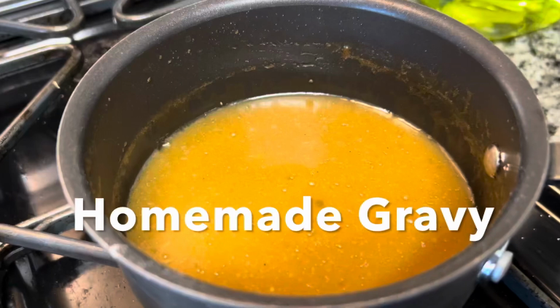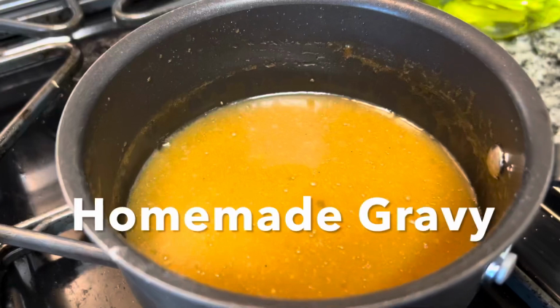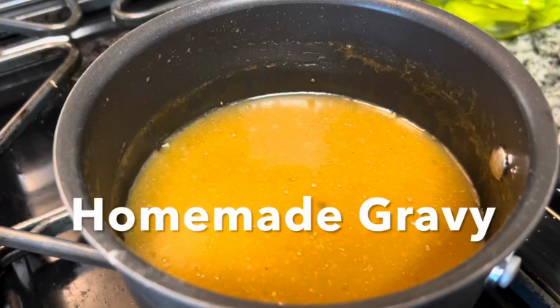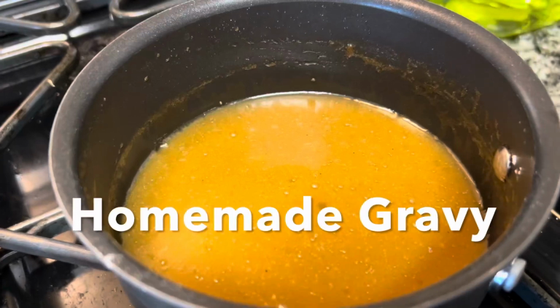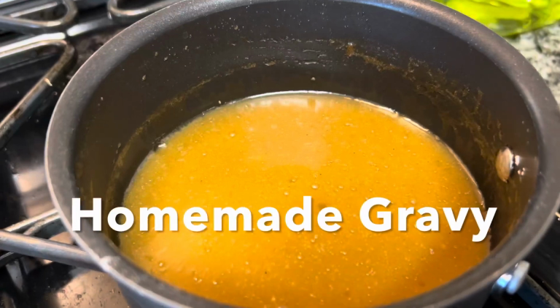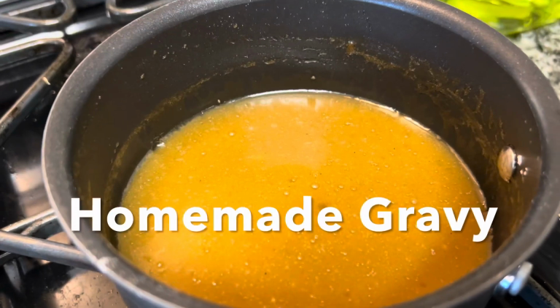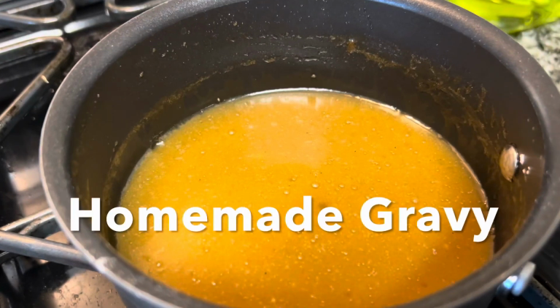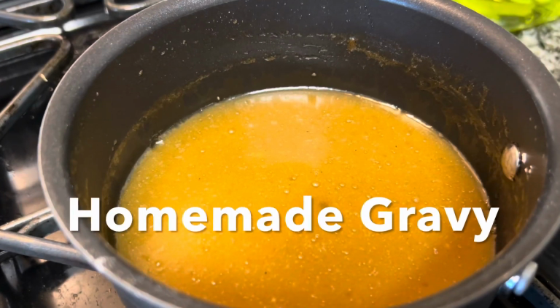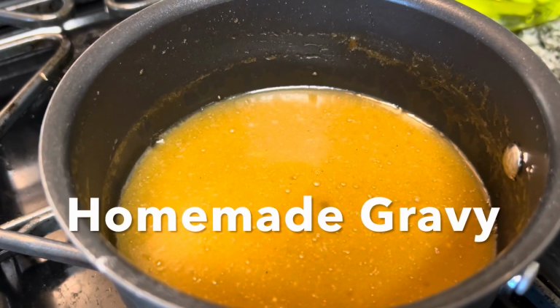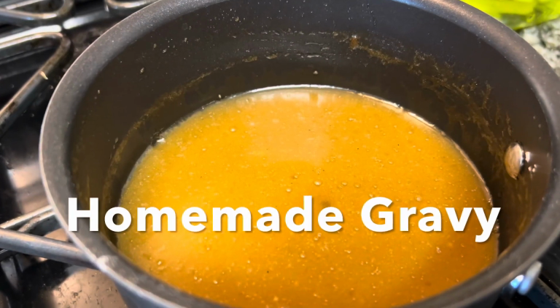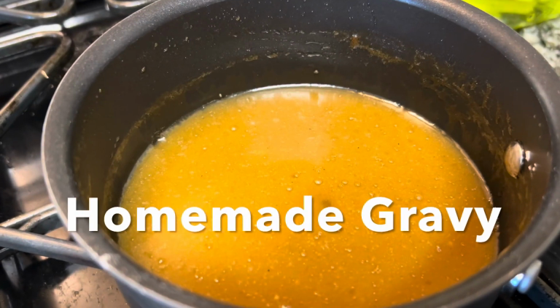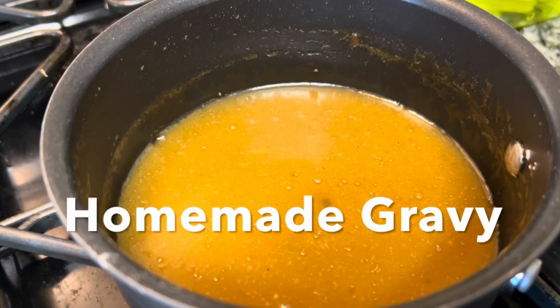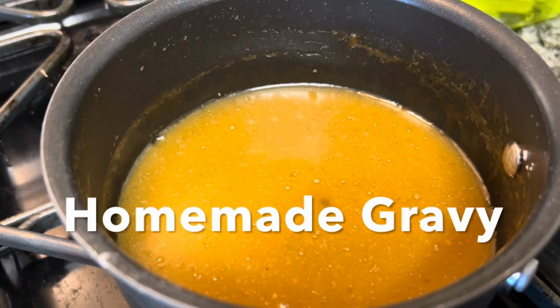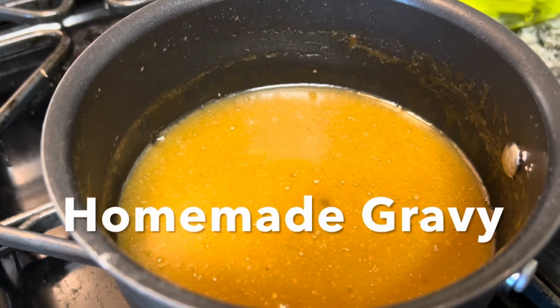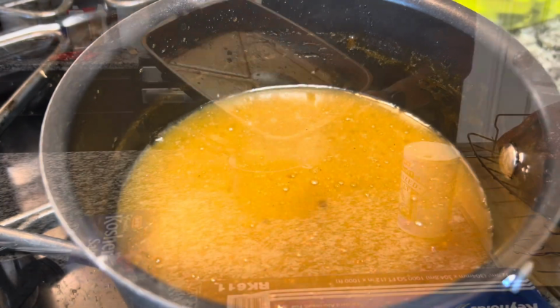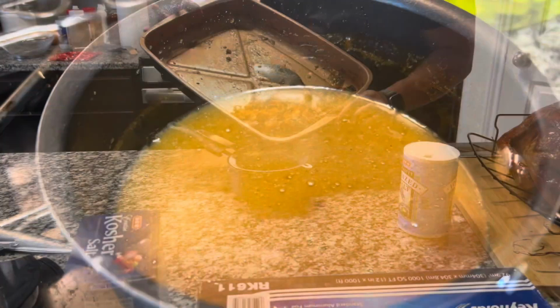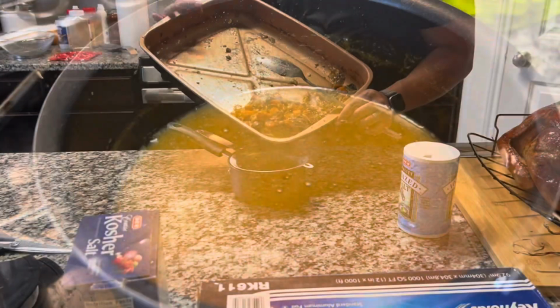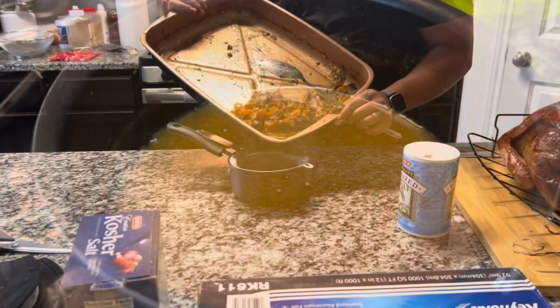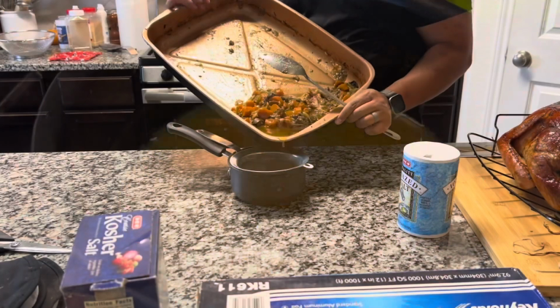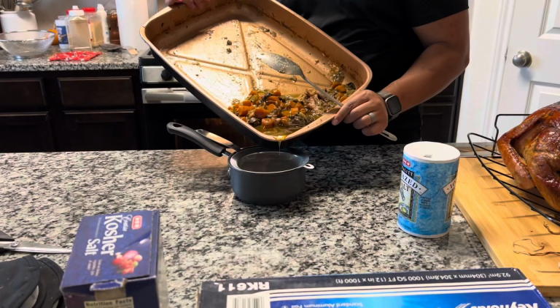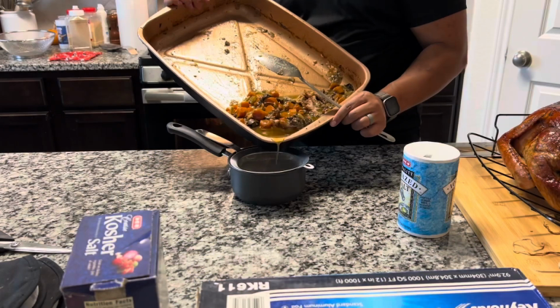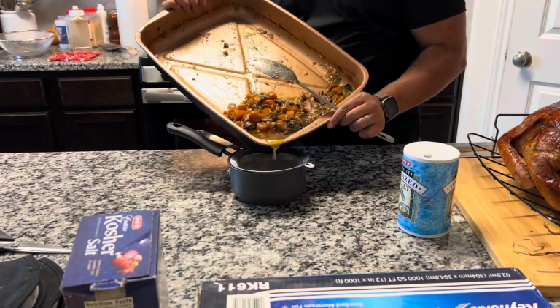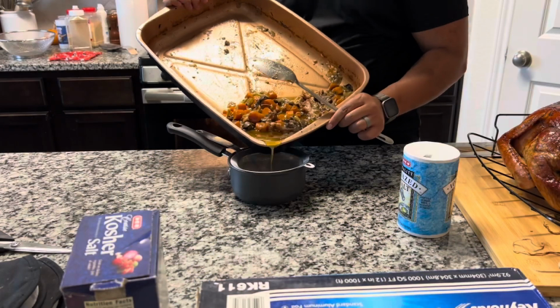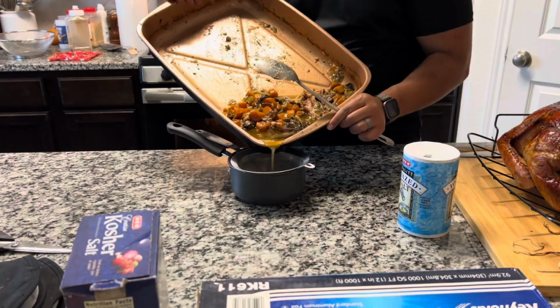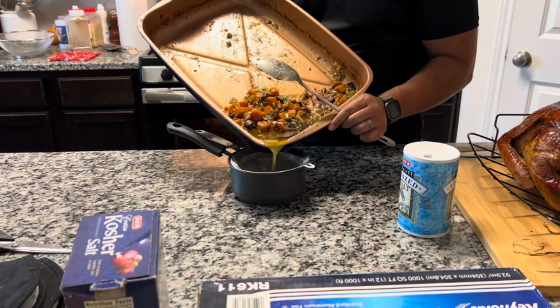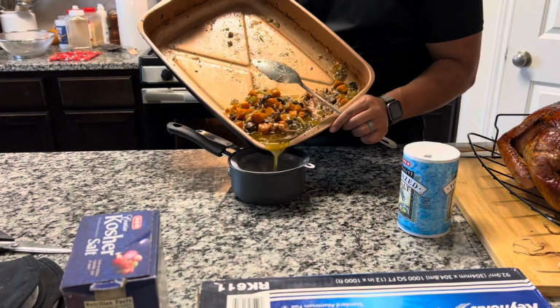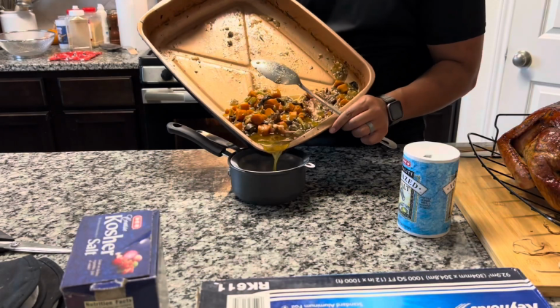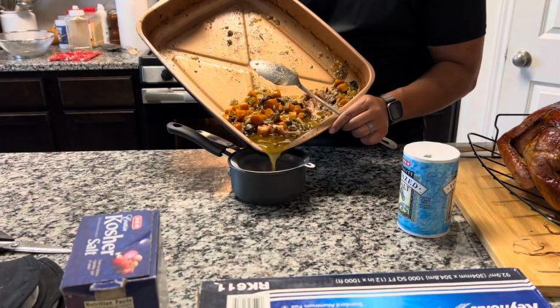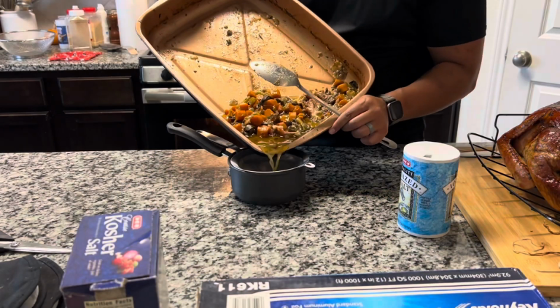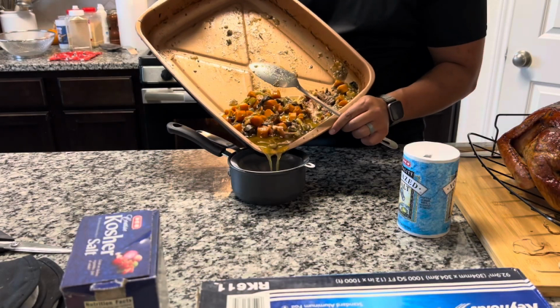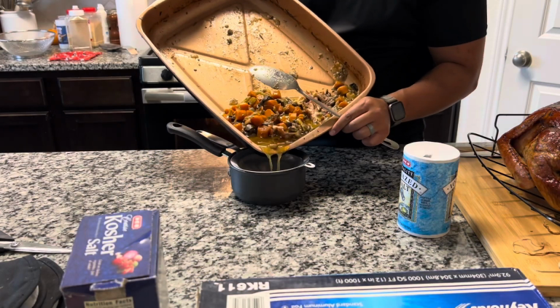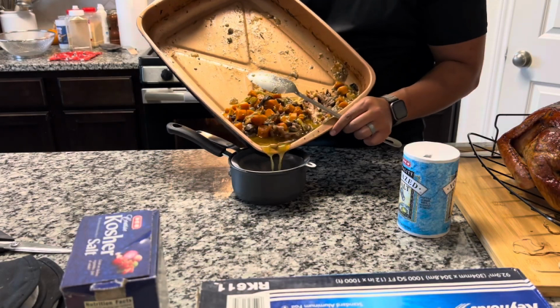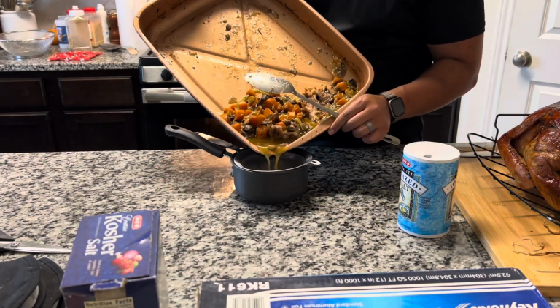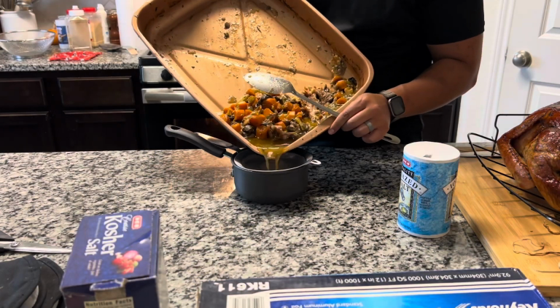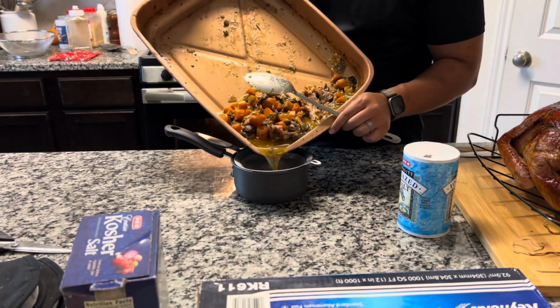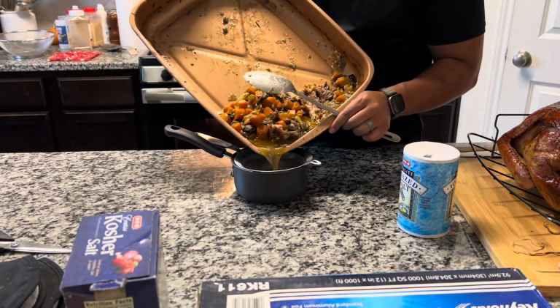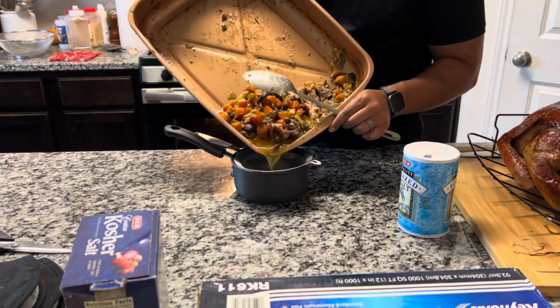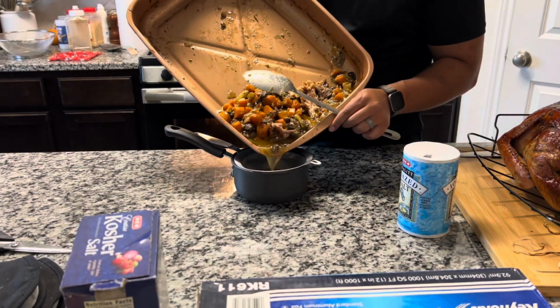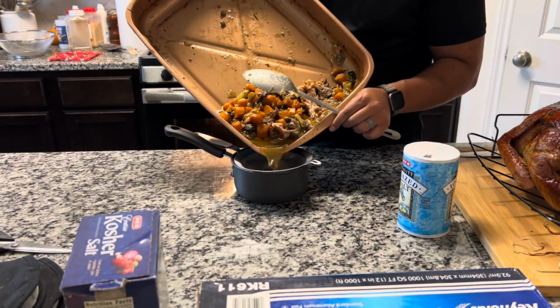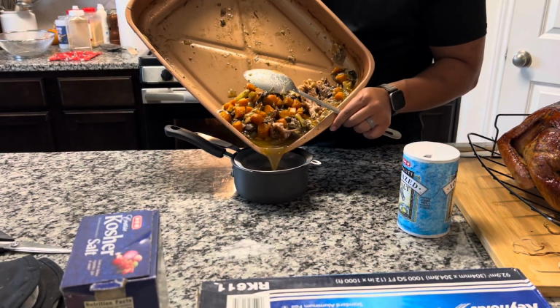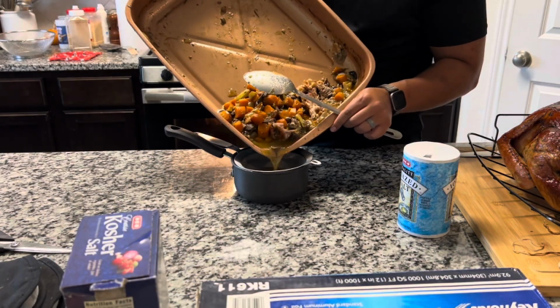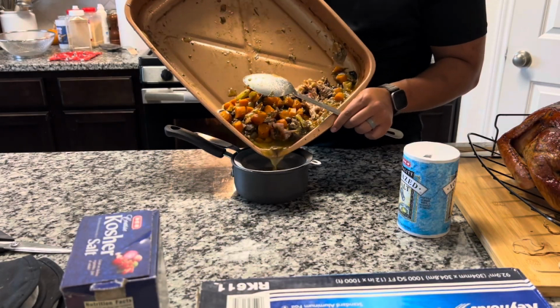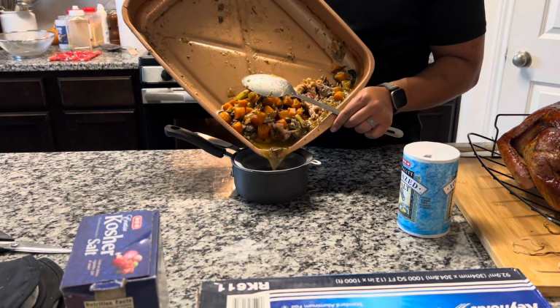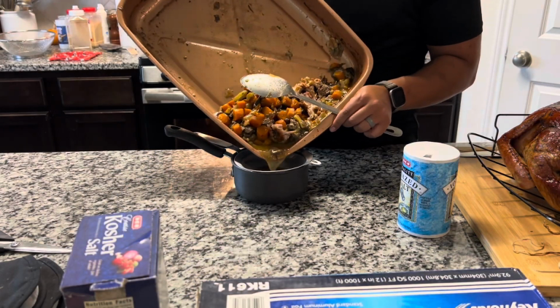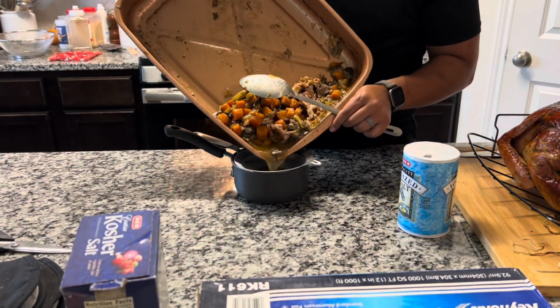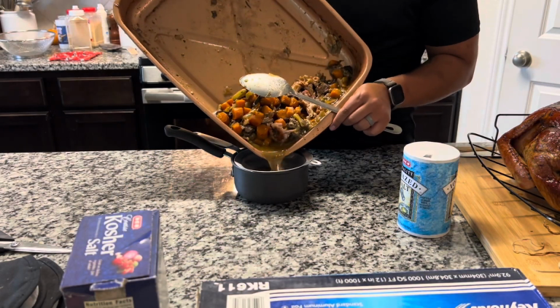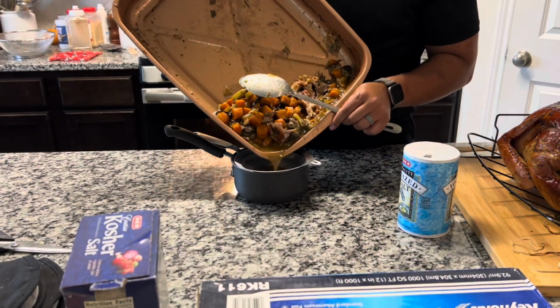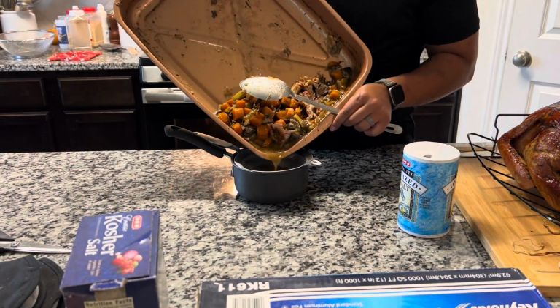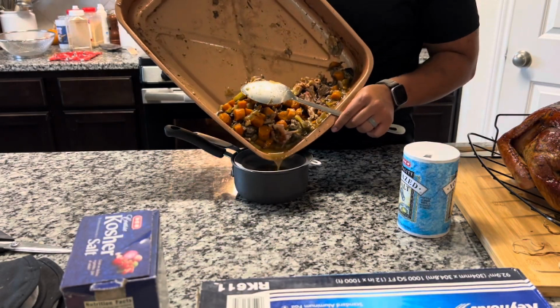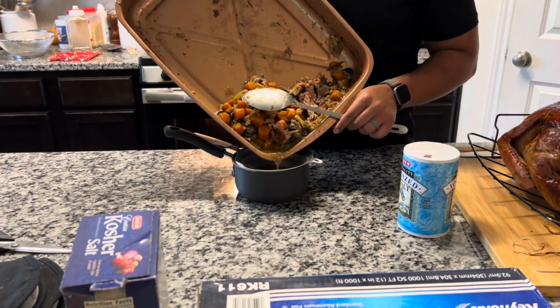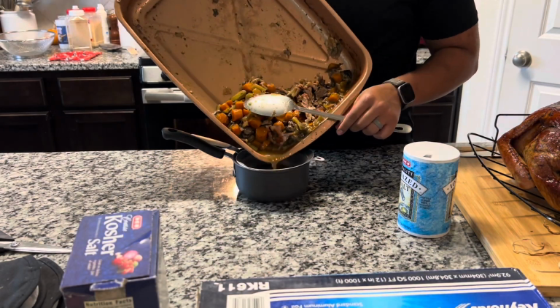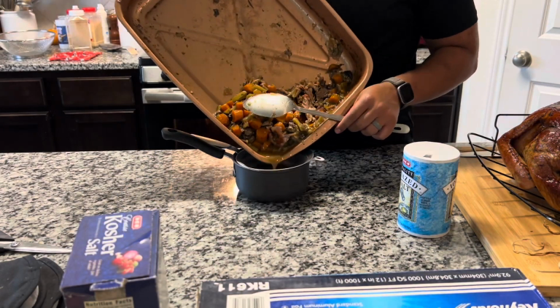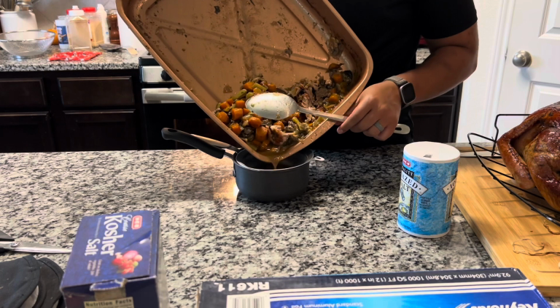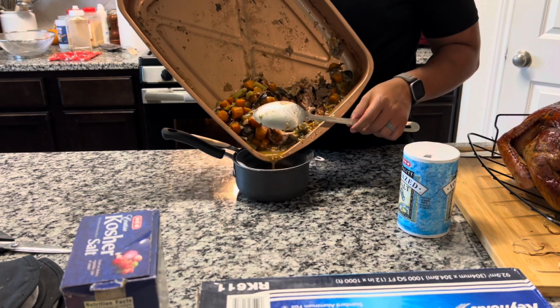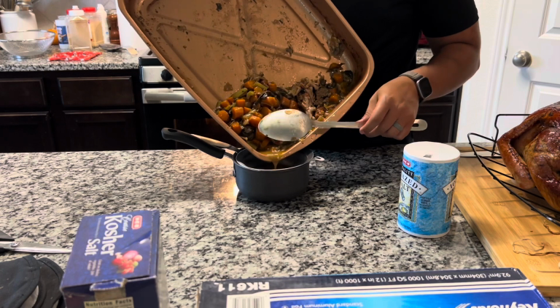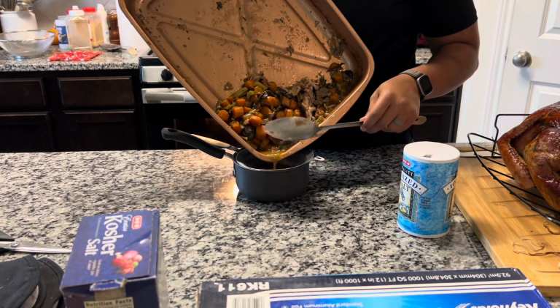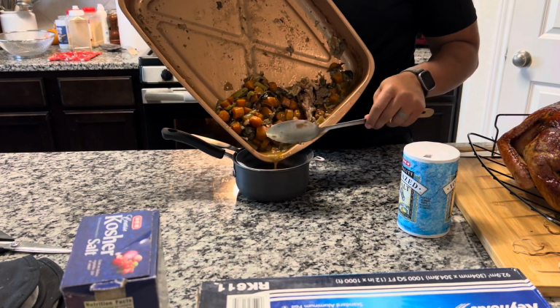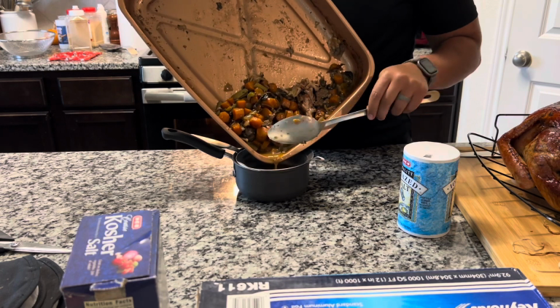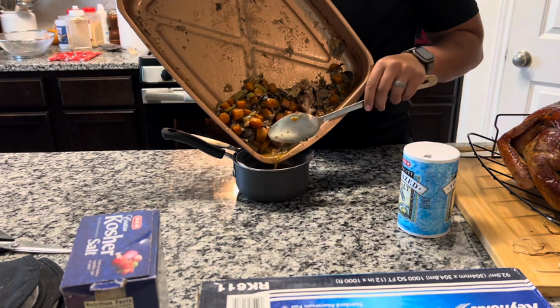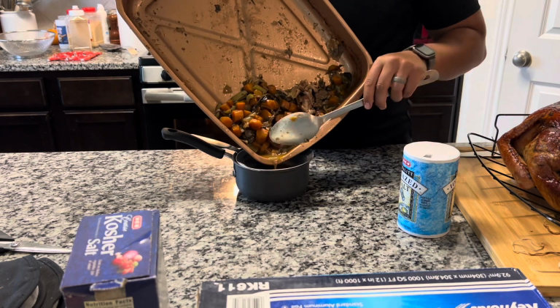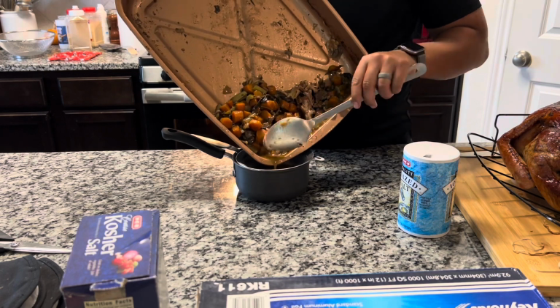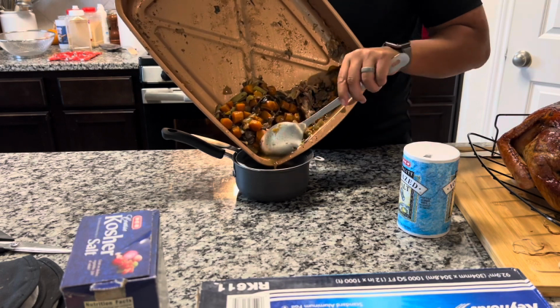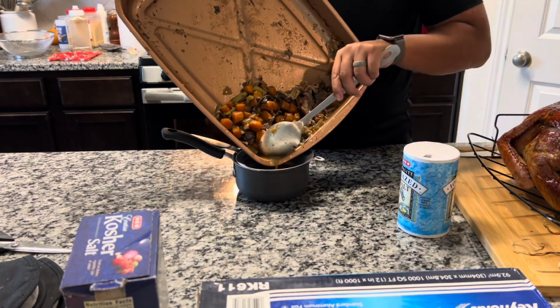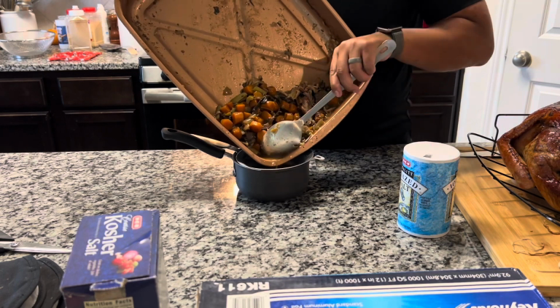Welcome back. If you're new here, my name is Bianca and my husband Chris is going to take us through how to make homemade gravy today.